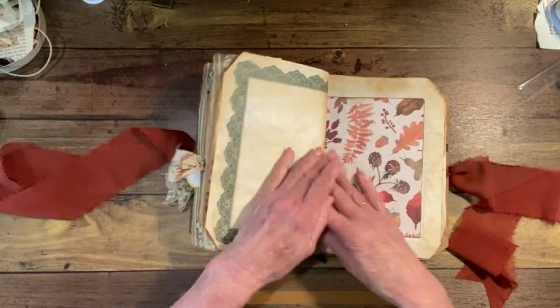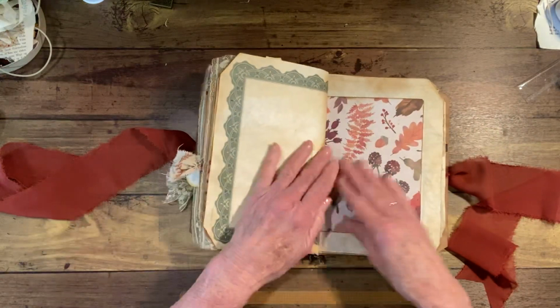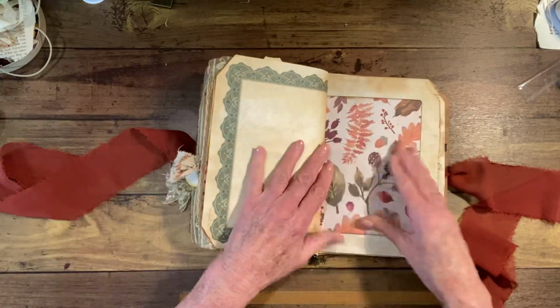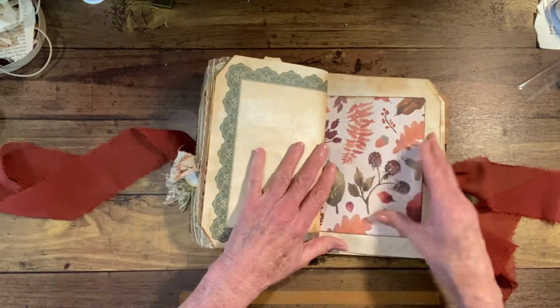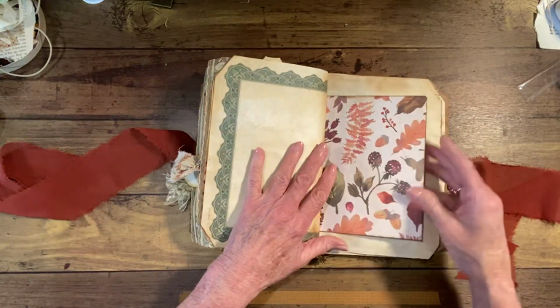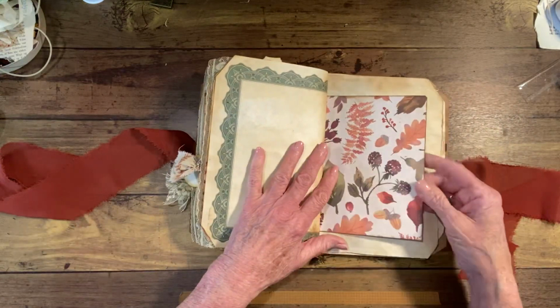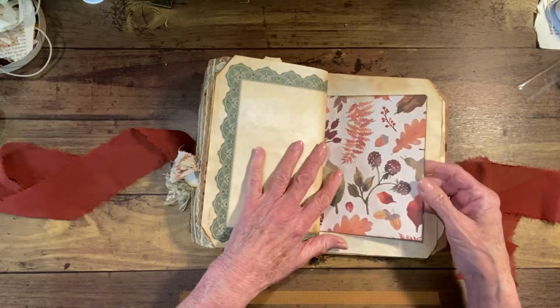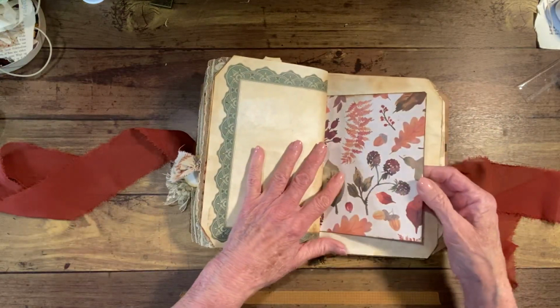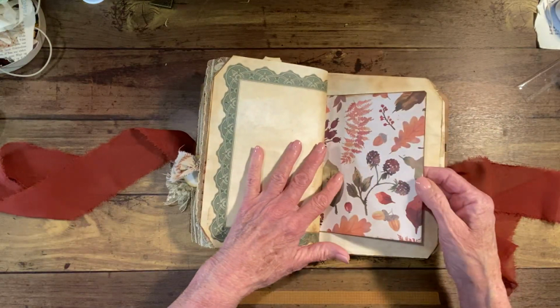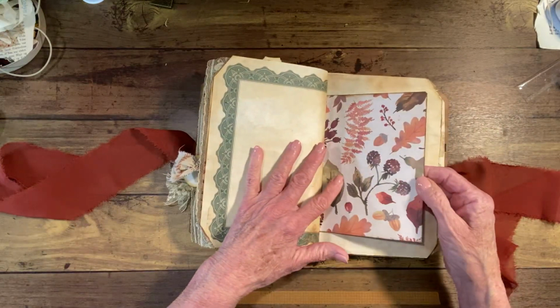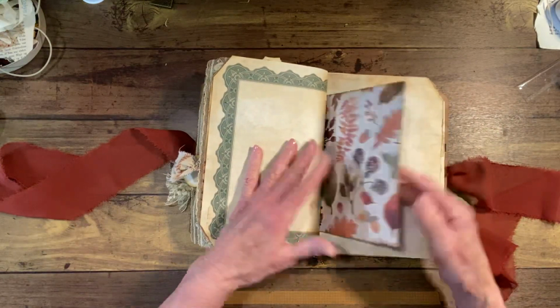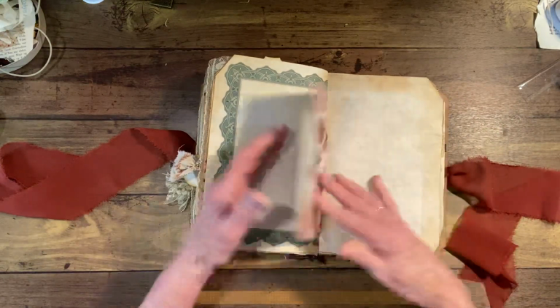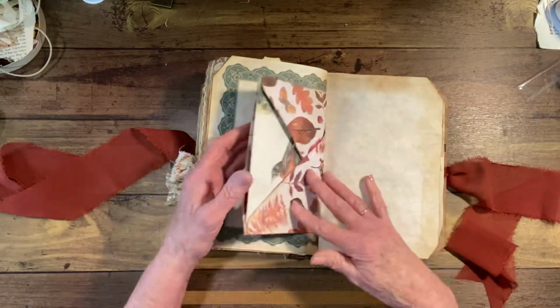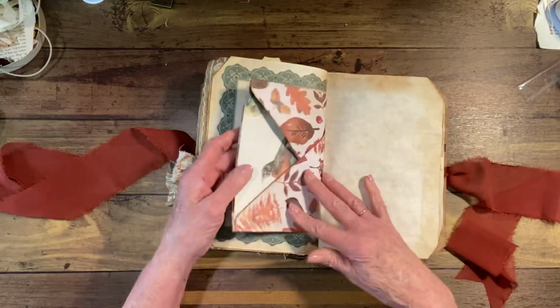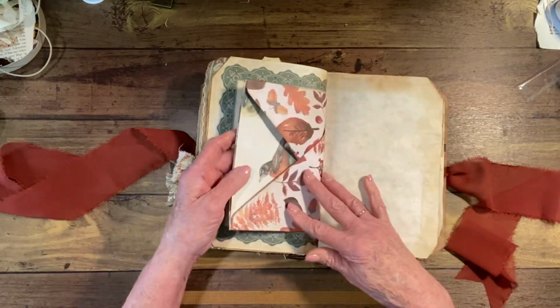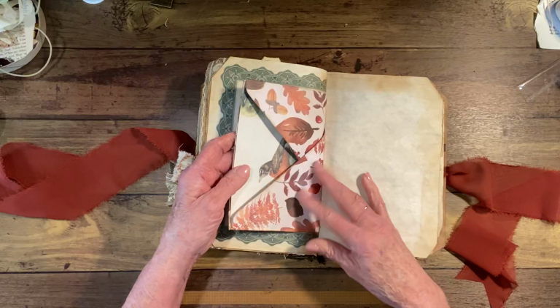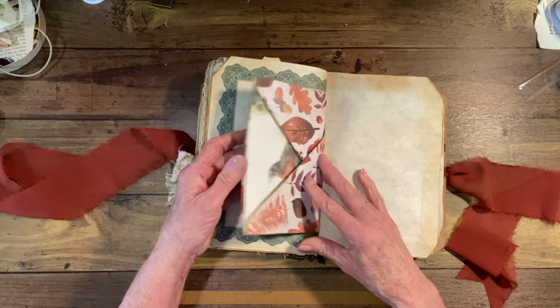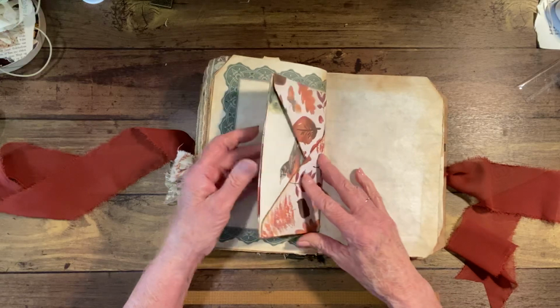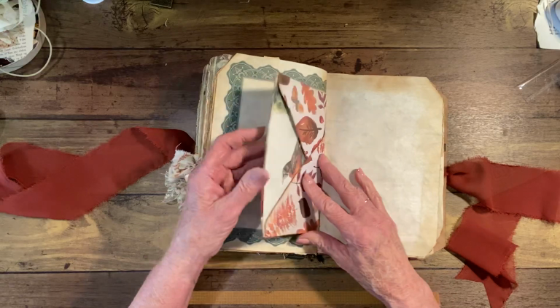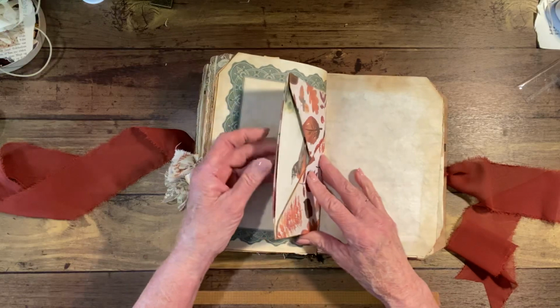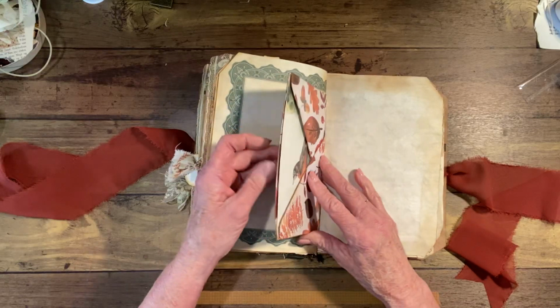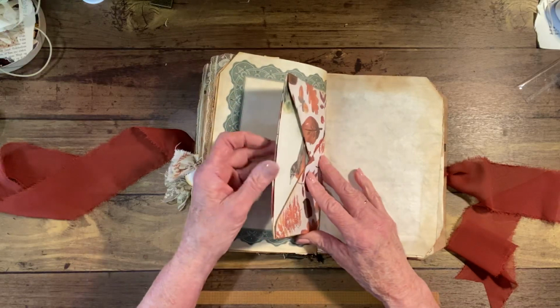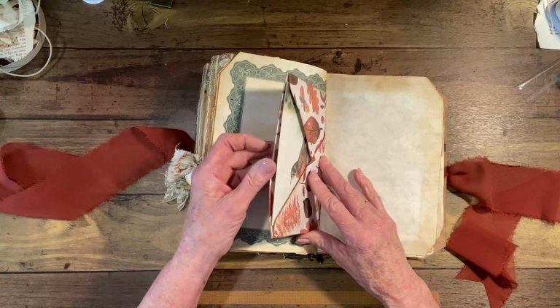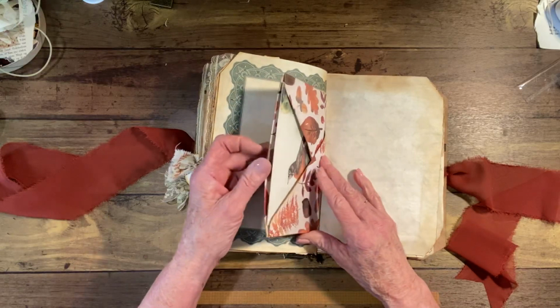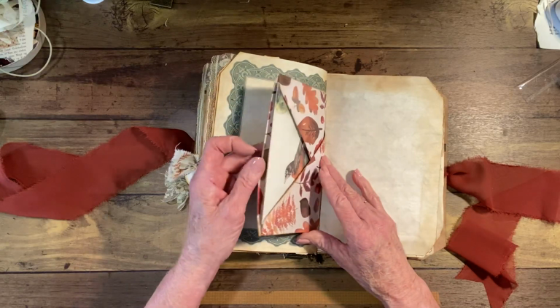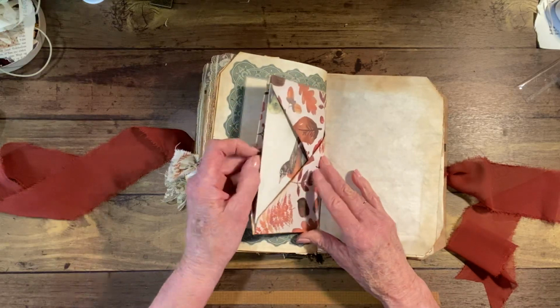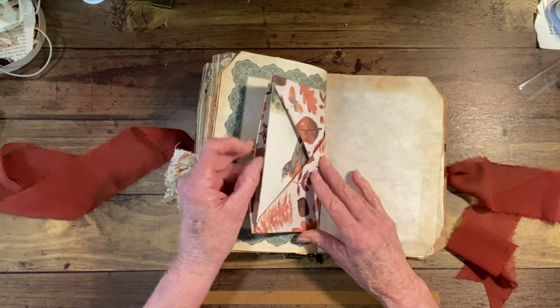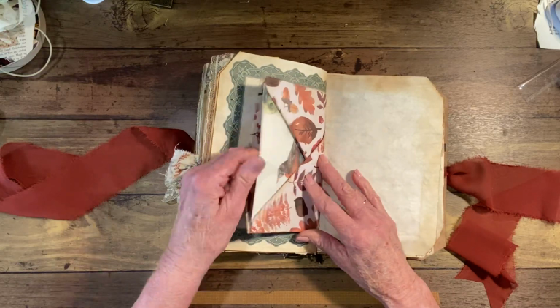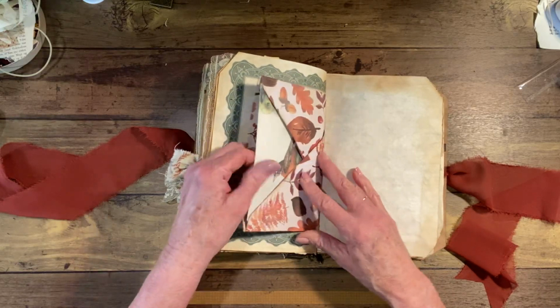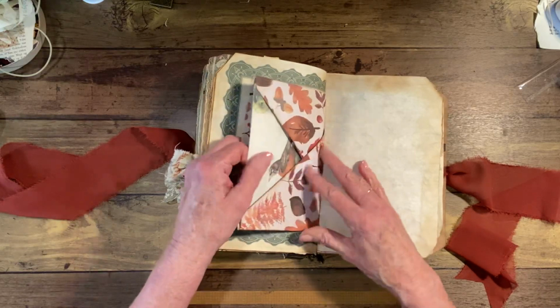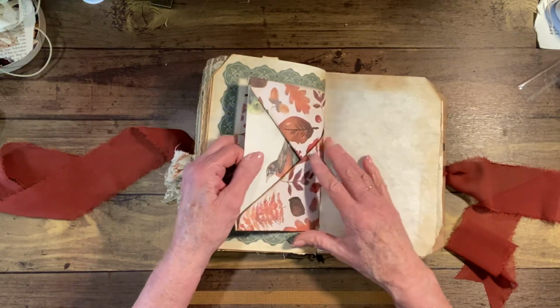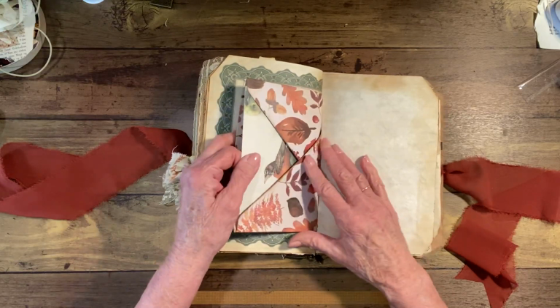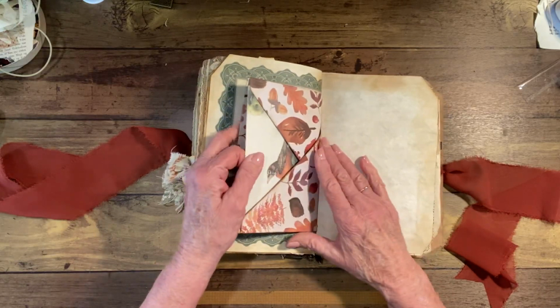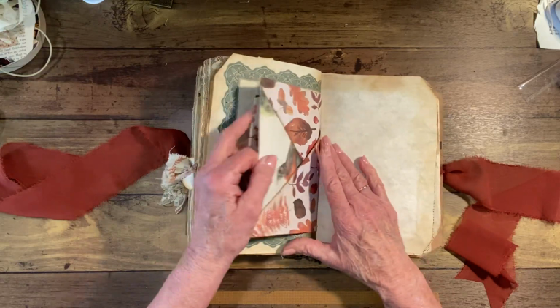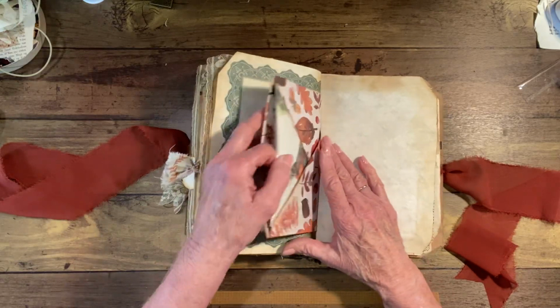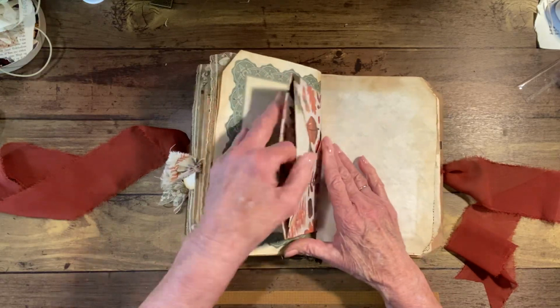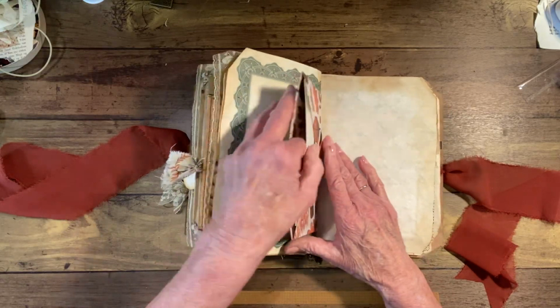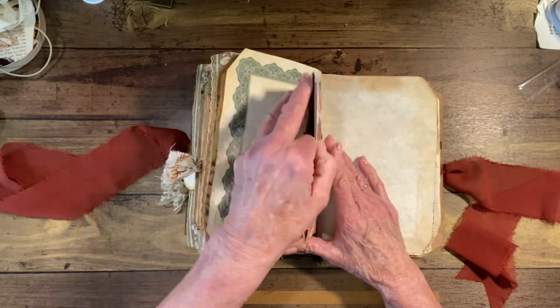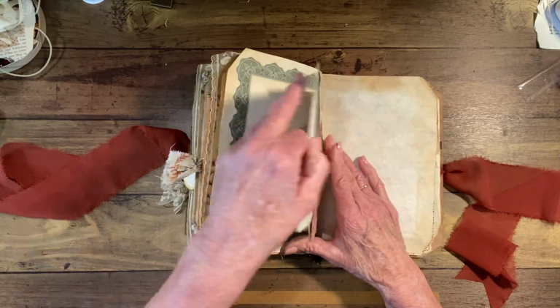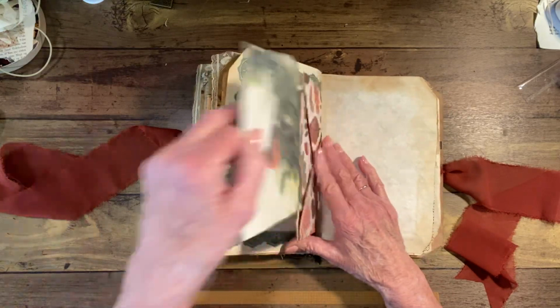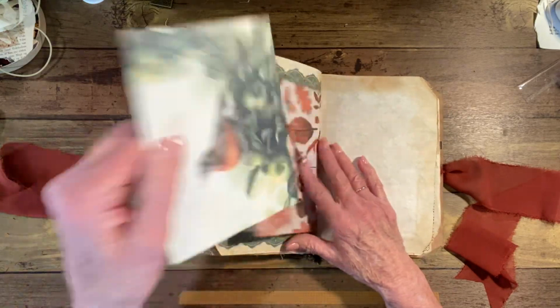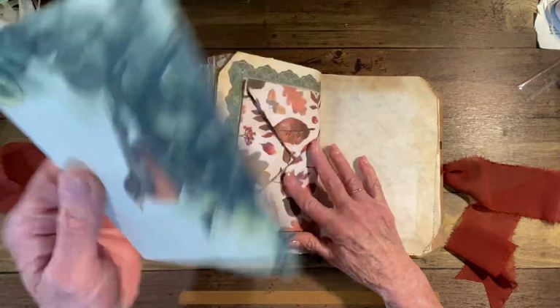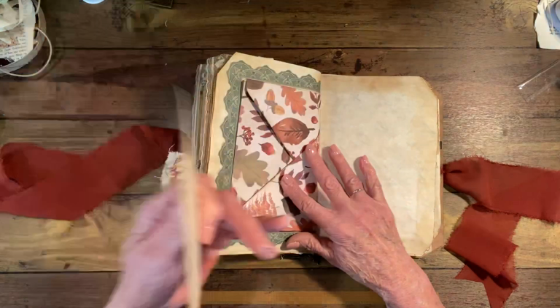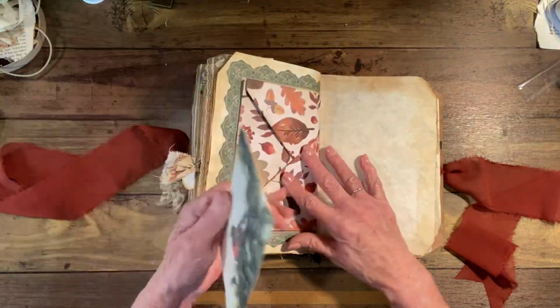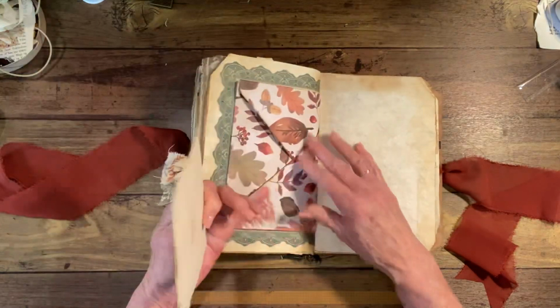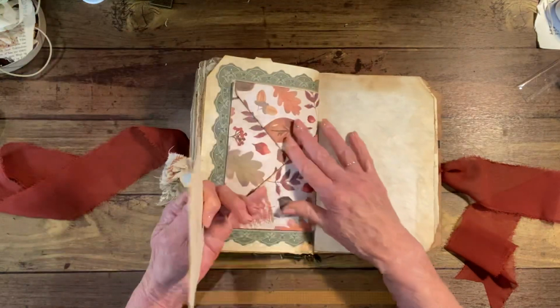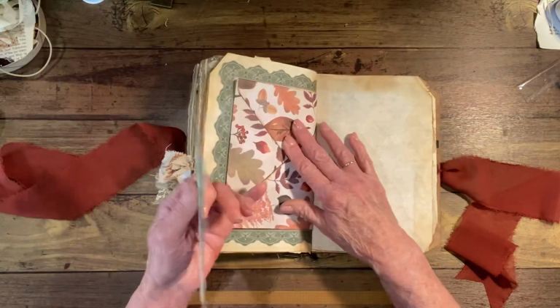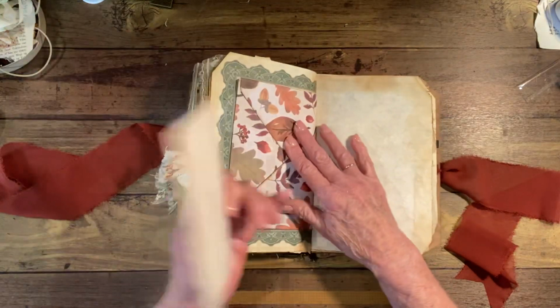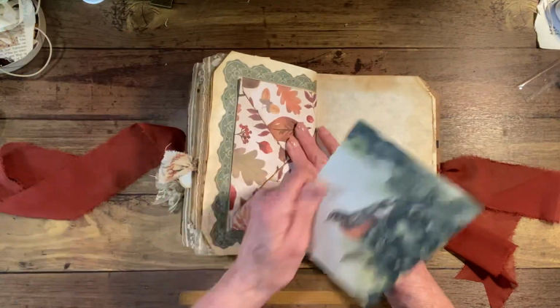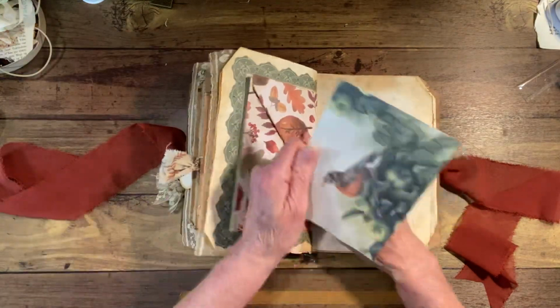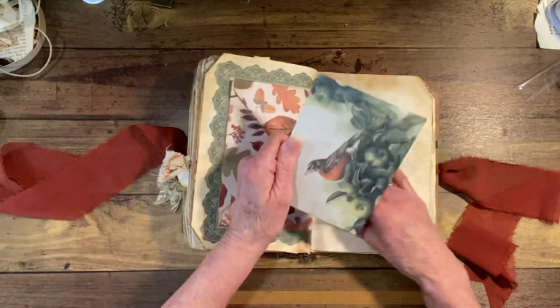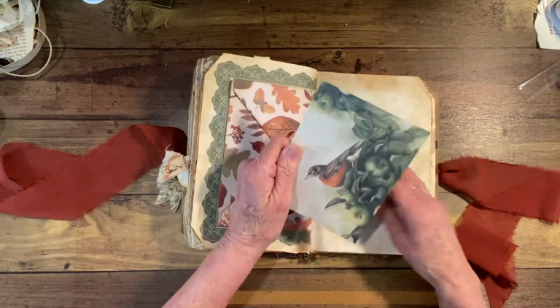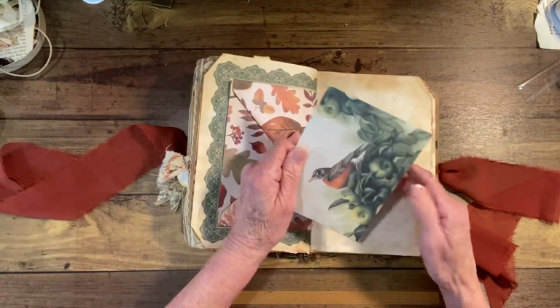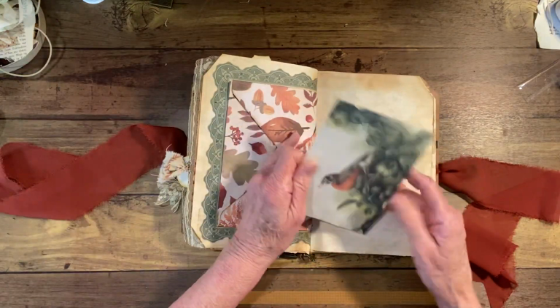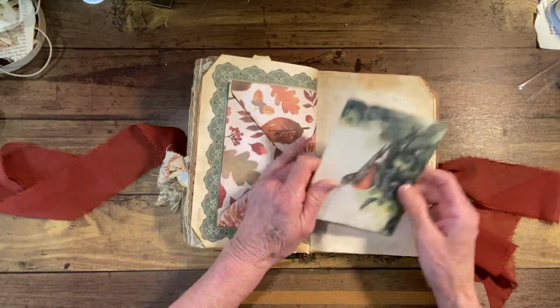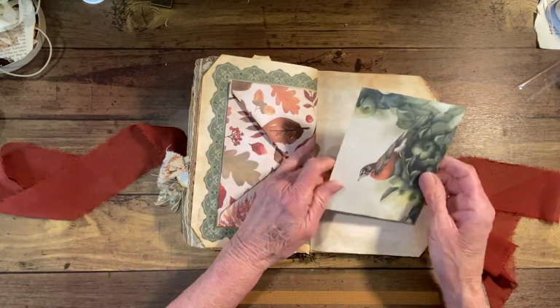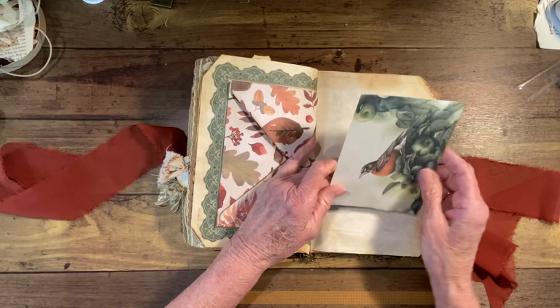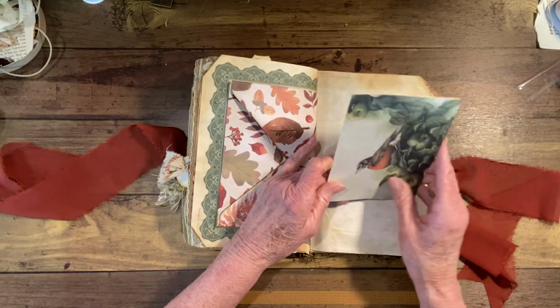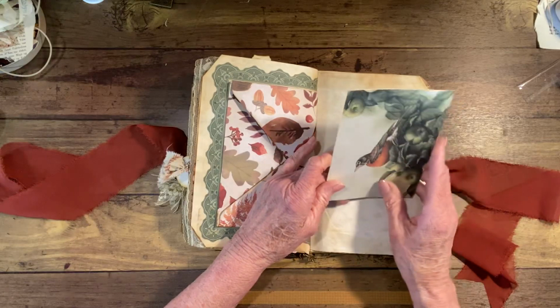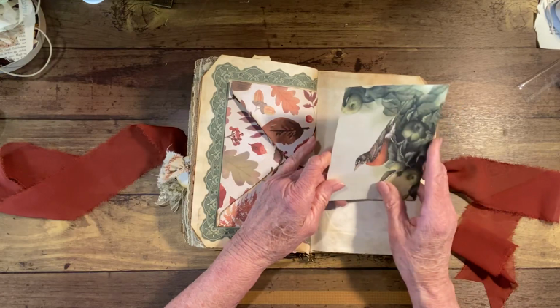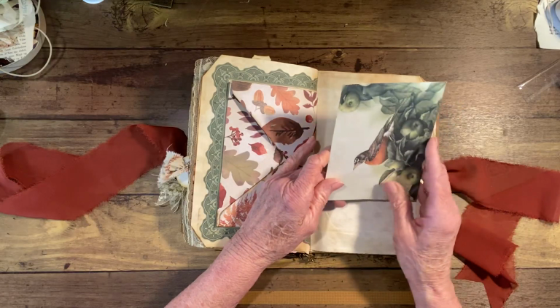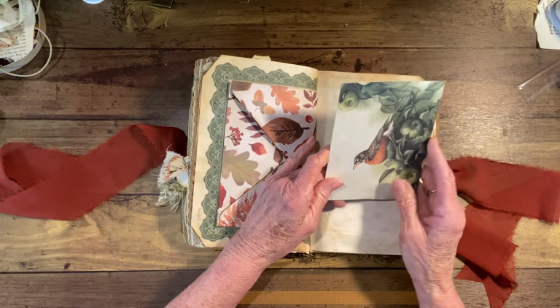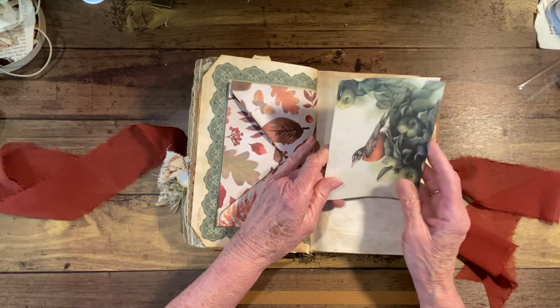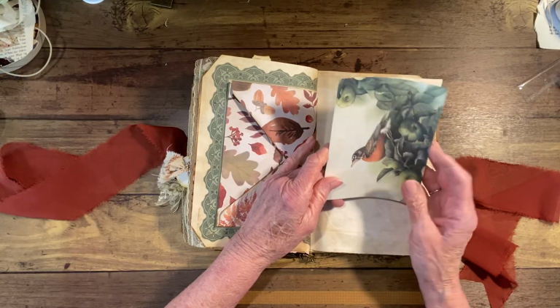There's a lot of journaling space. Here is another side of that other pocket that I folded up with scrapbook paper, and then I put this little card in here.